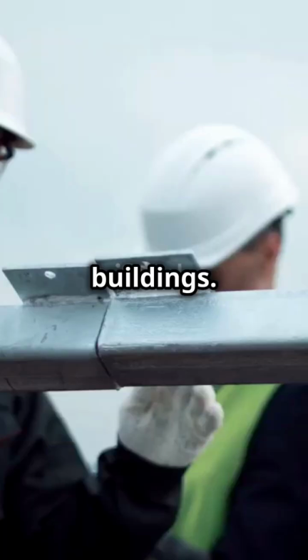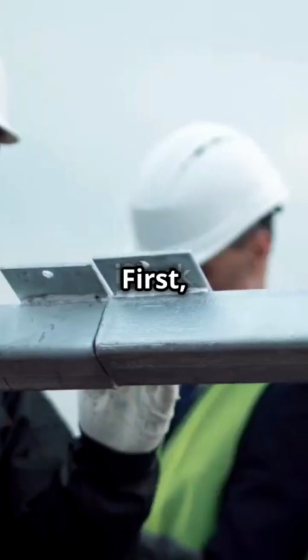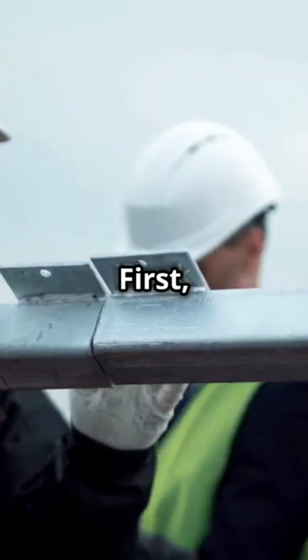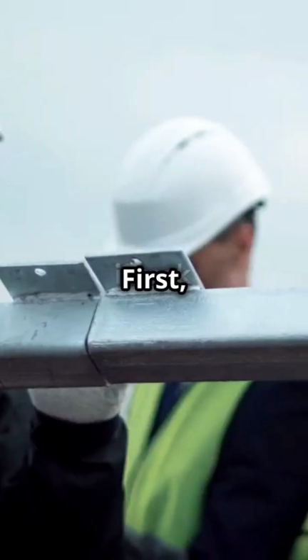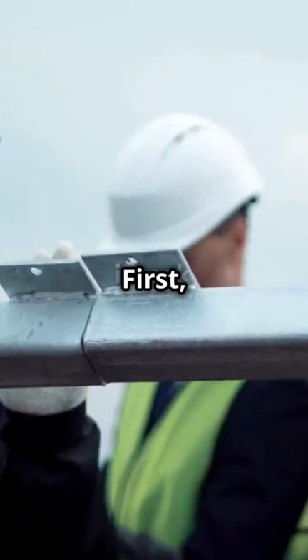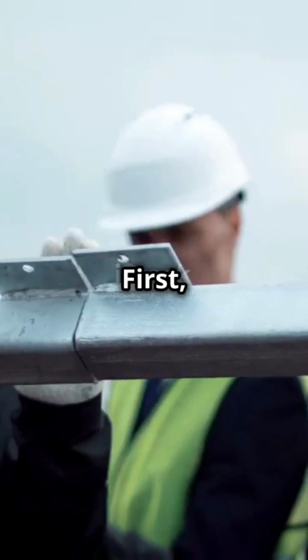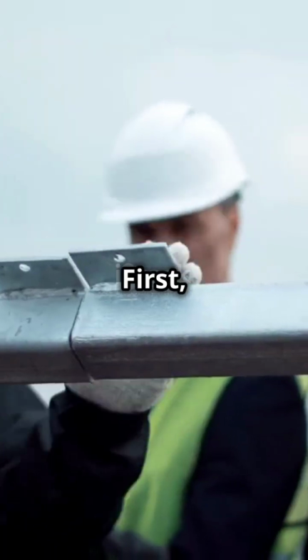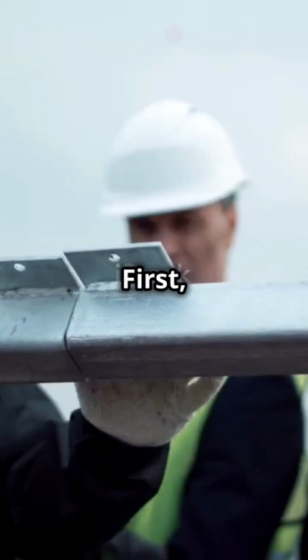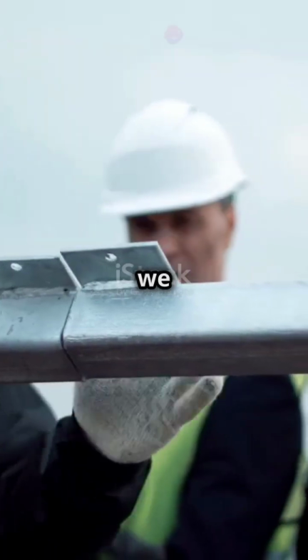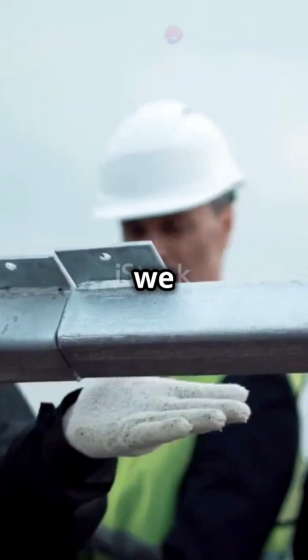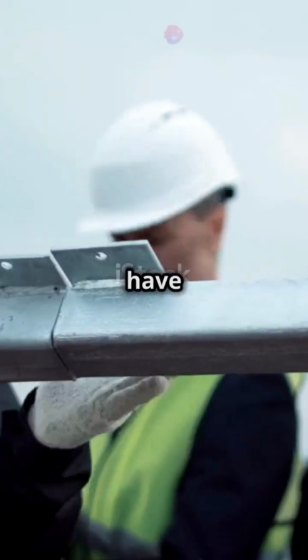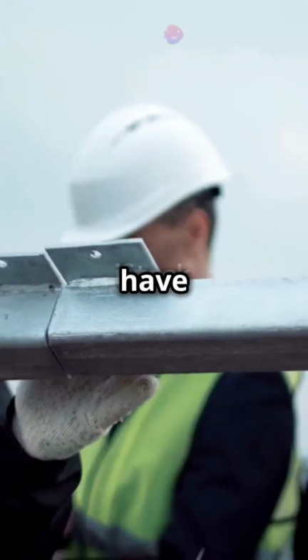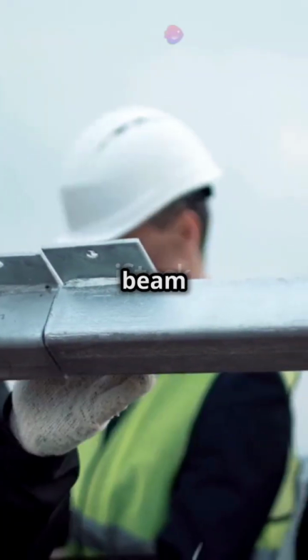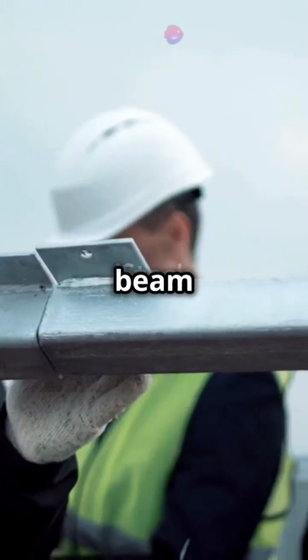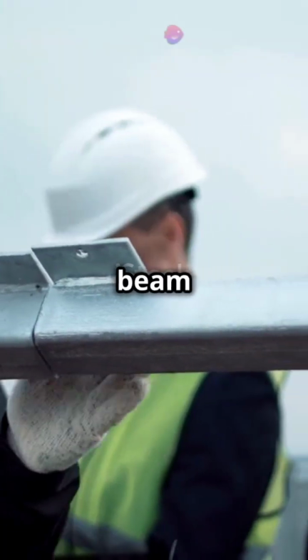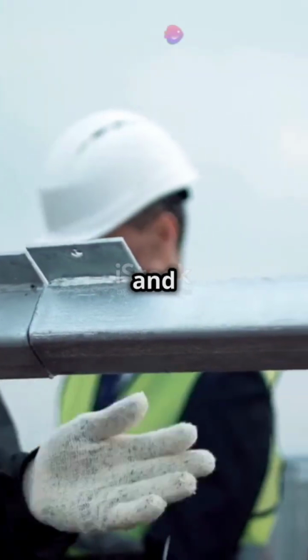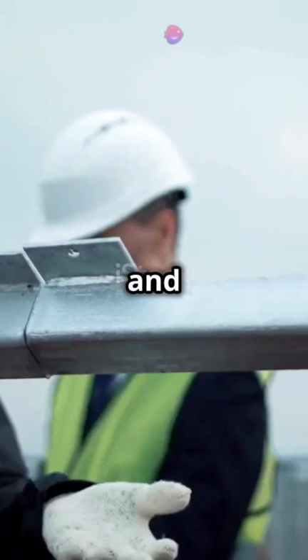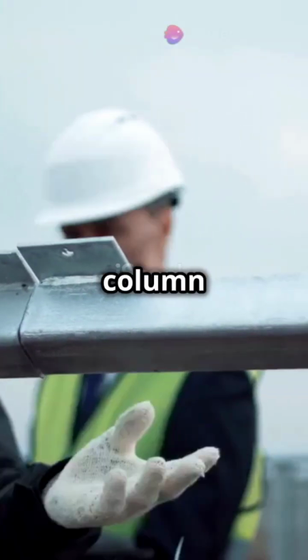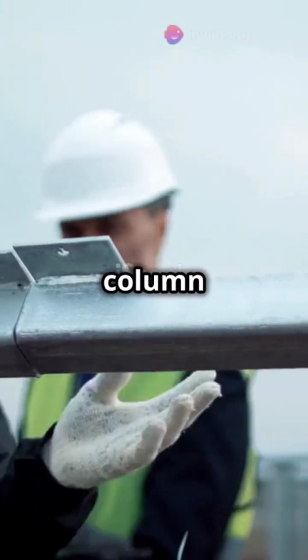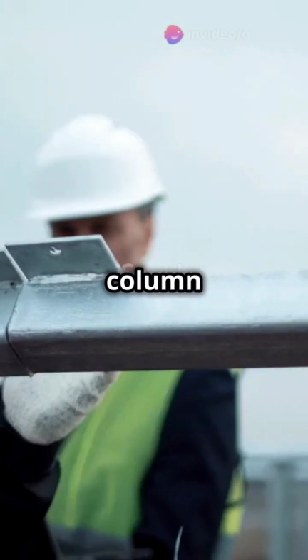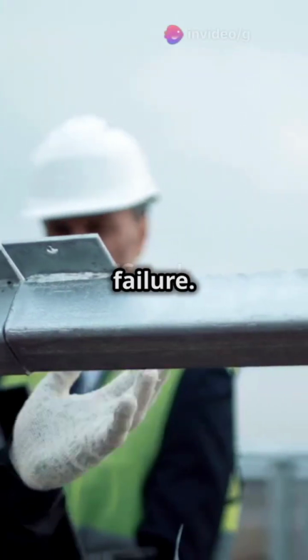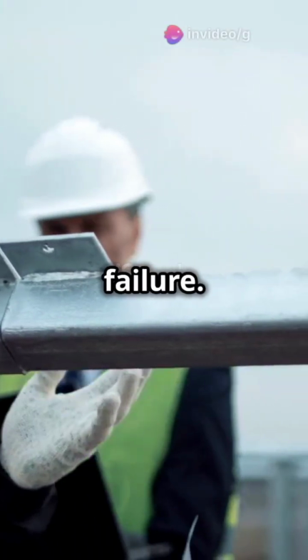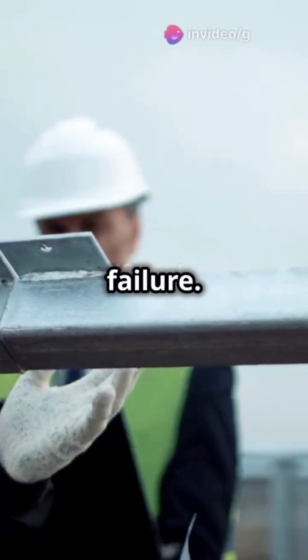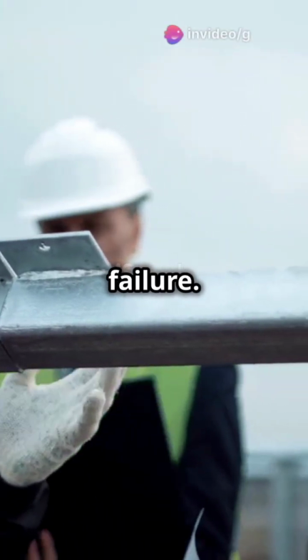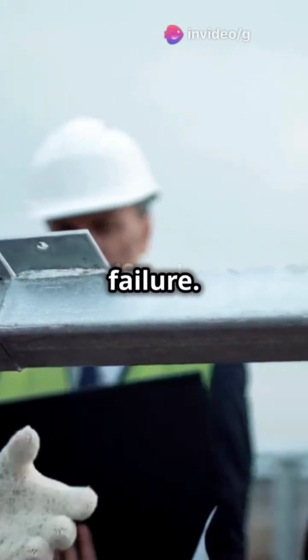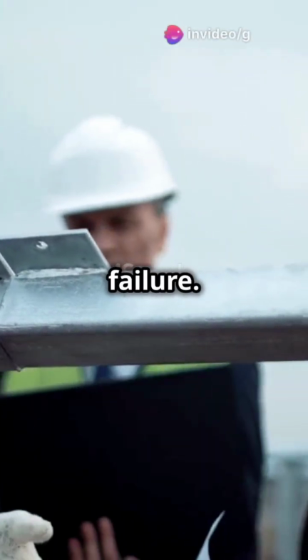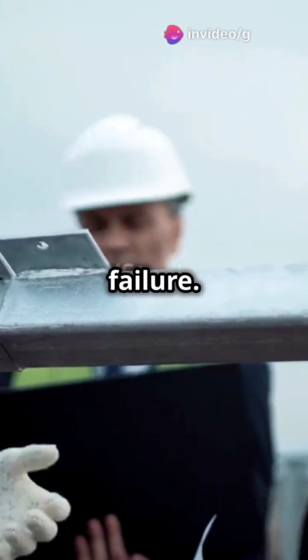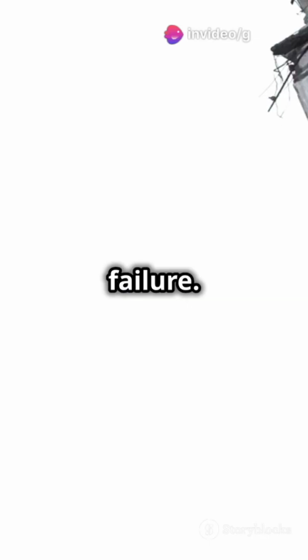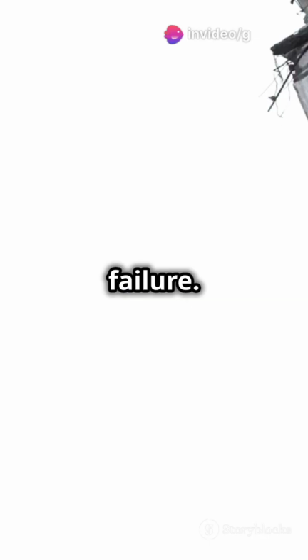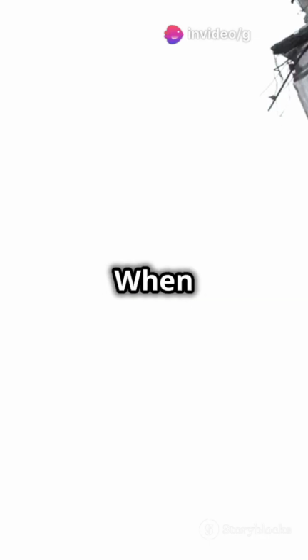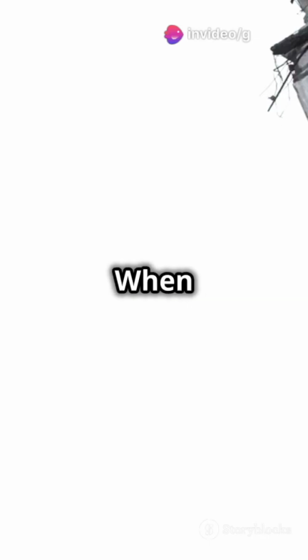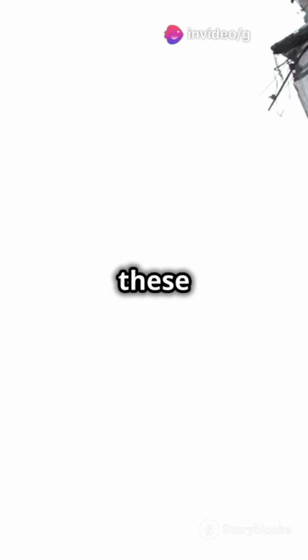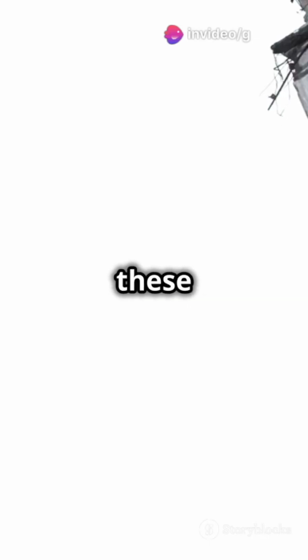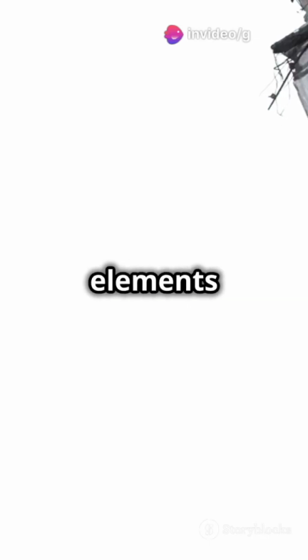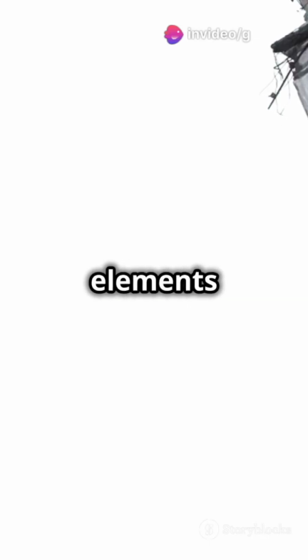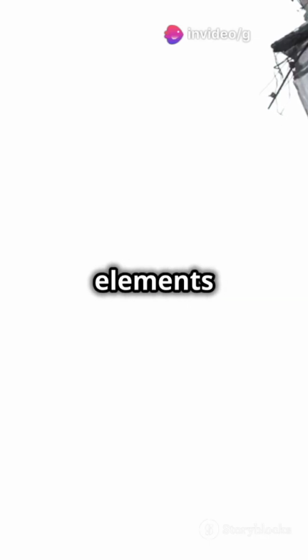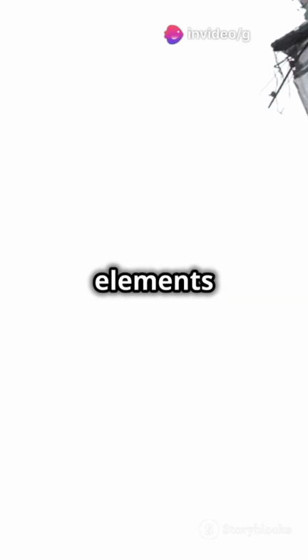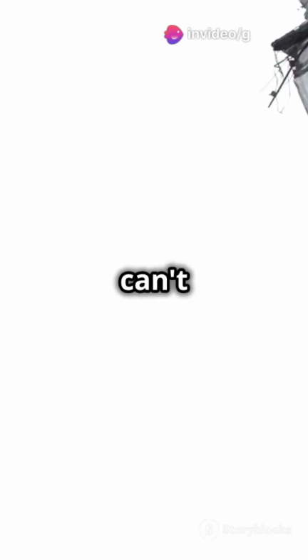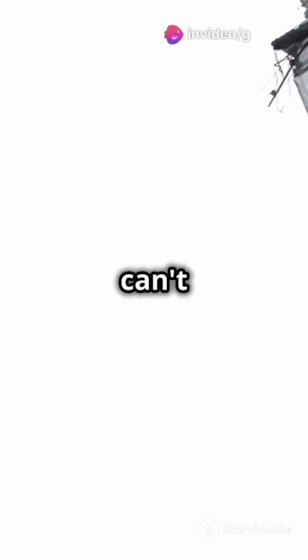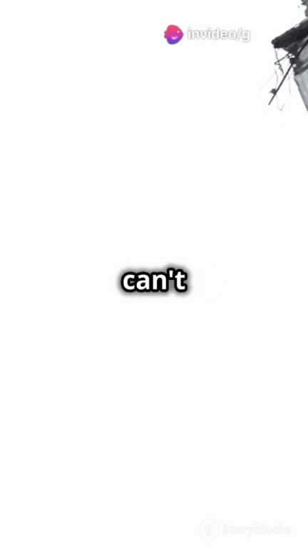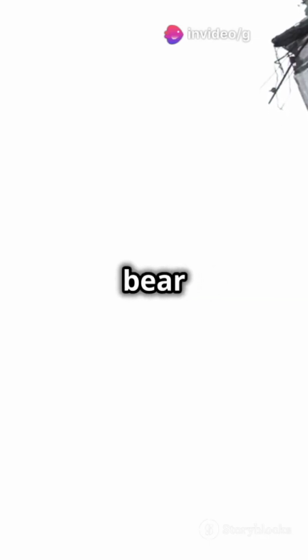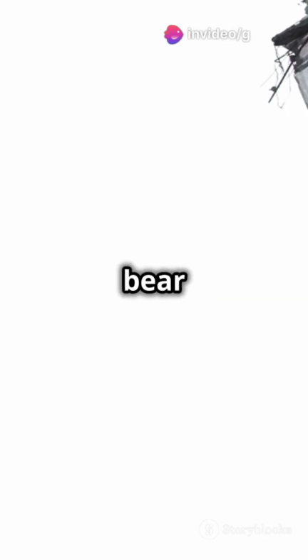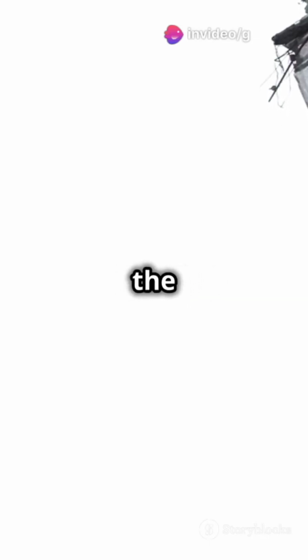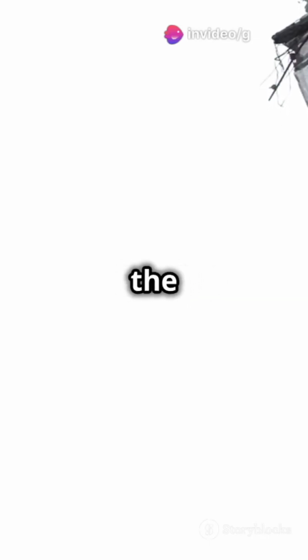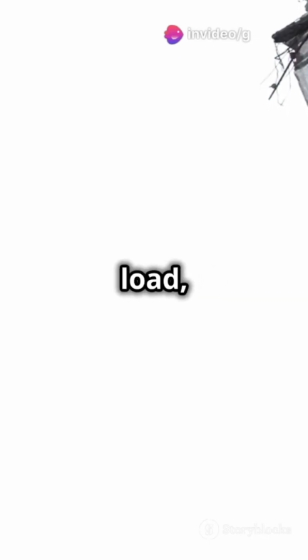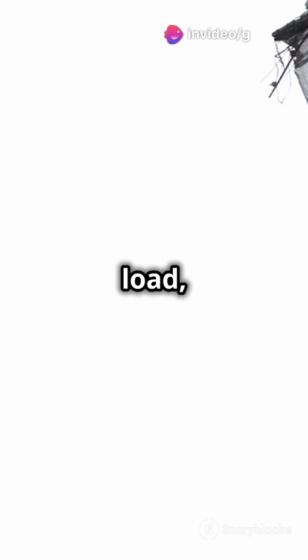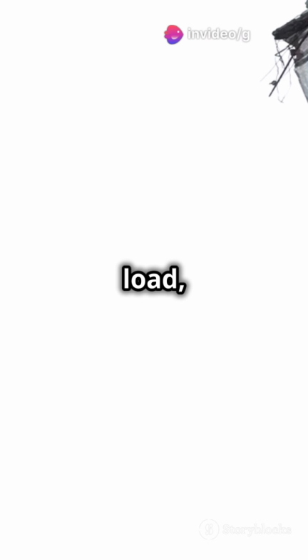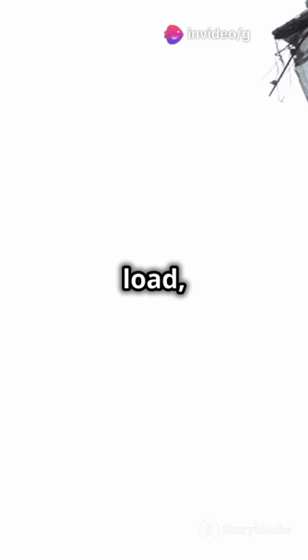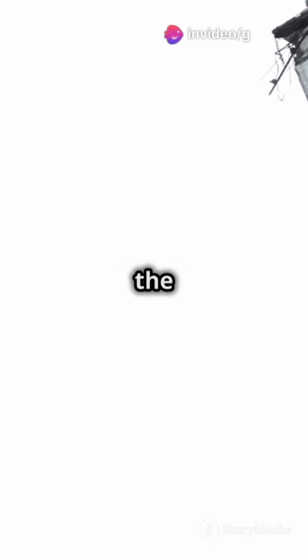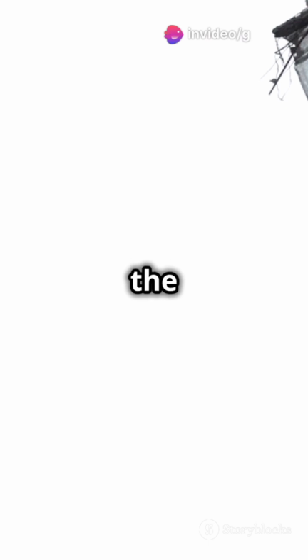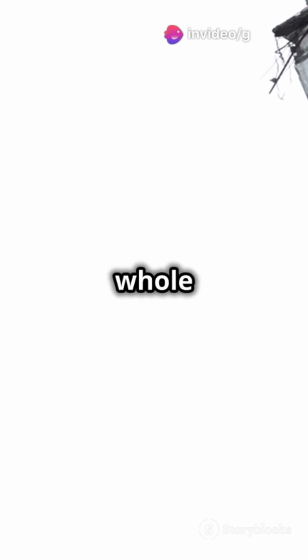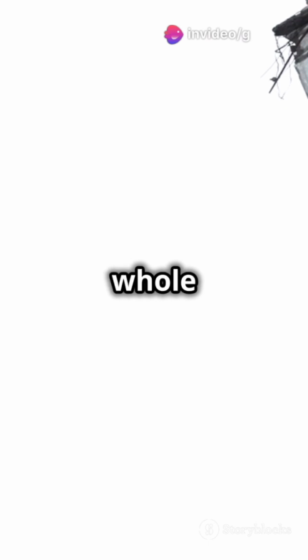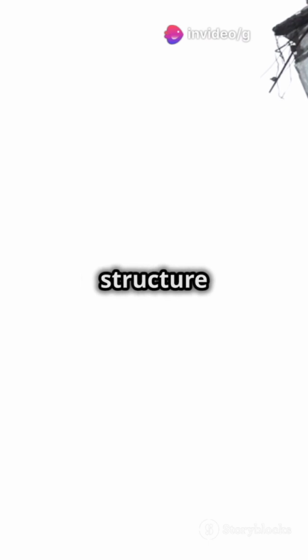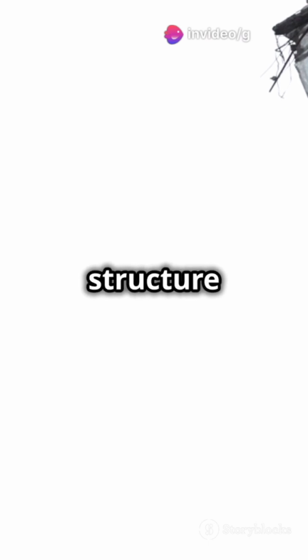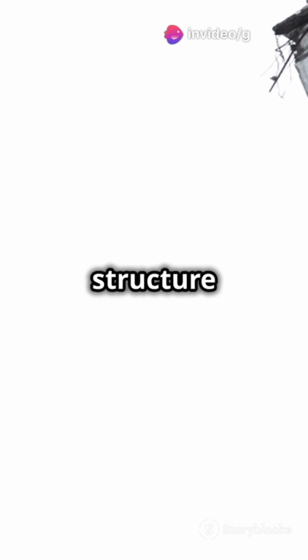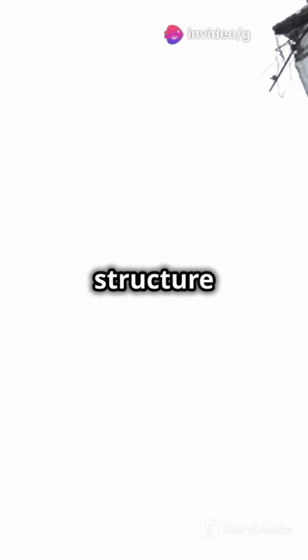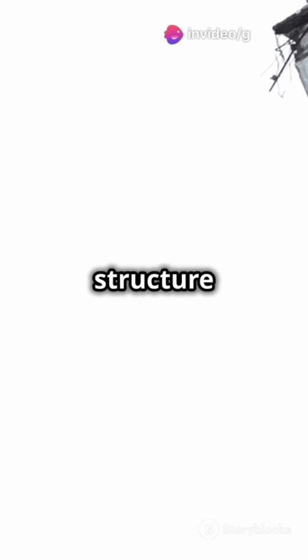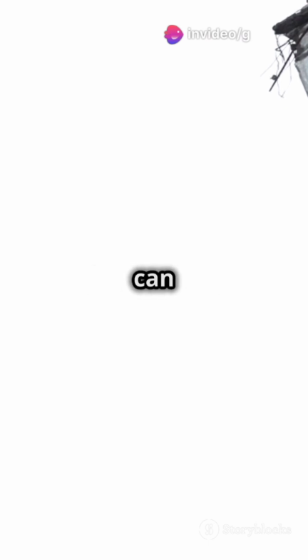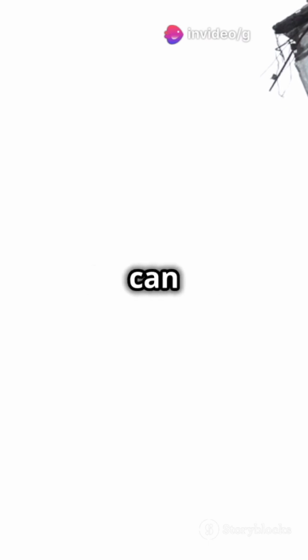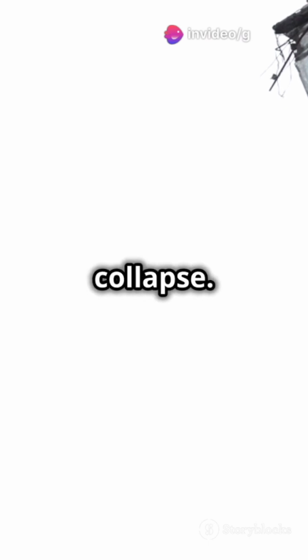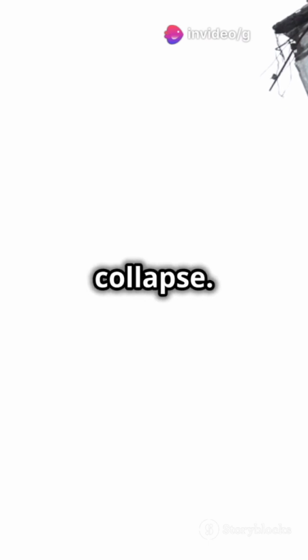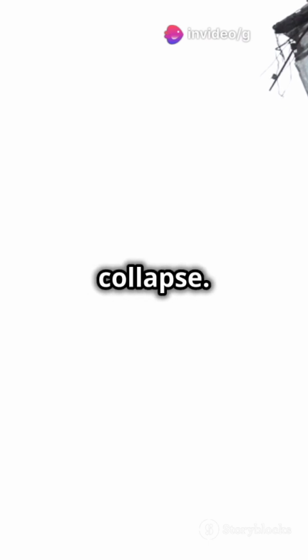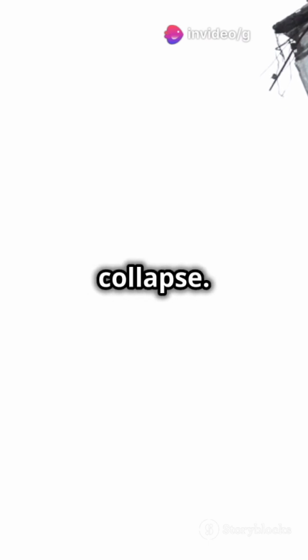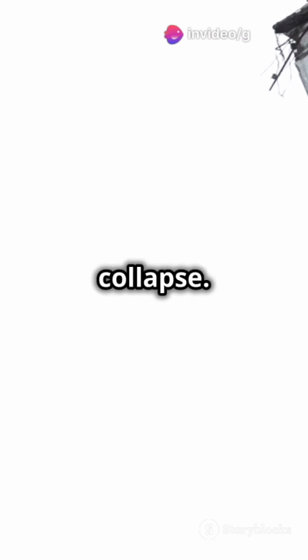First, we have beam and column failure. When these elements can't bear the load, the whole structure can collapse.